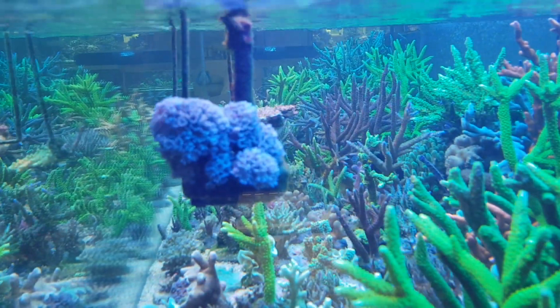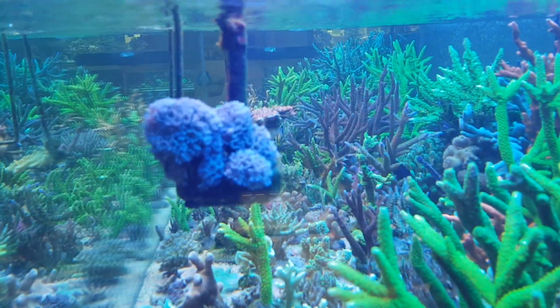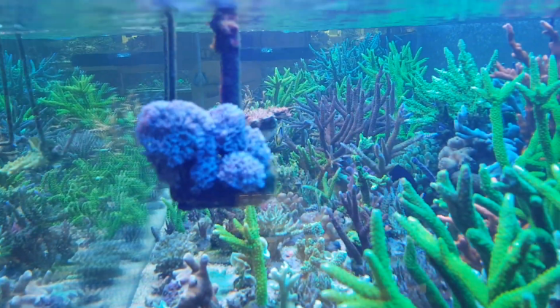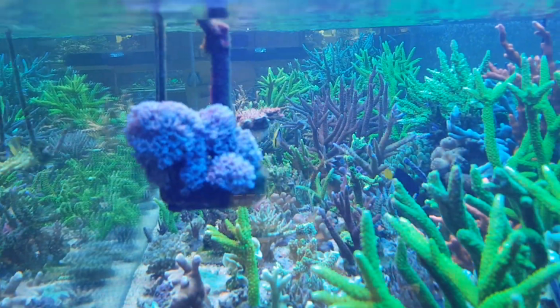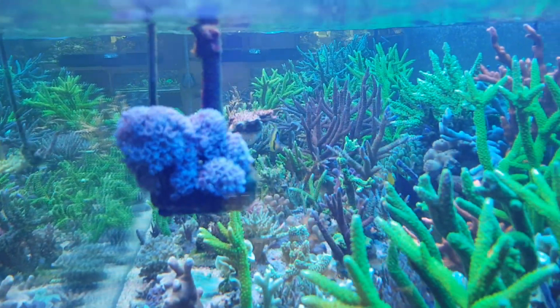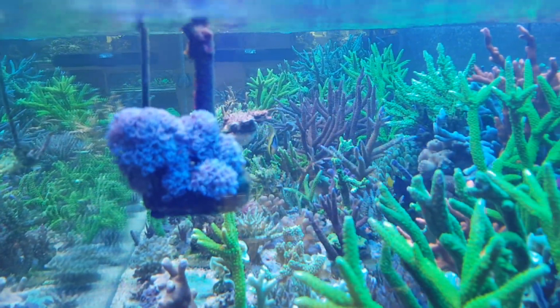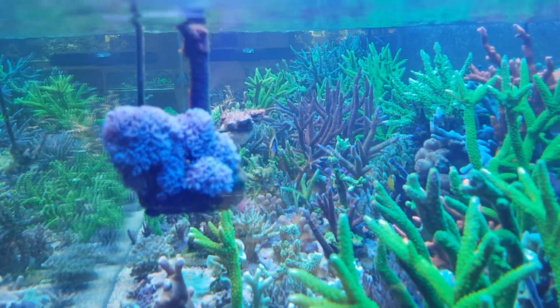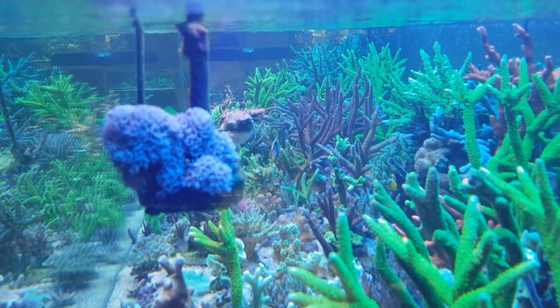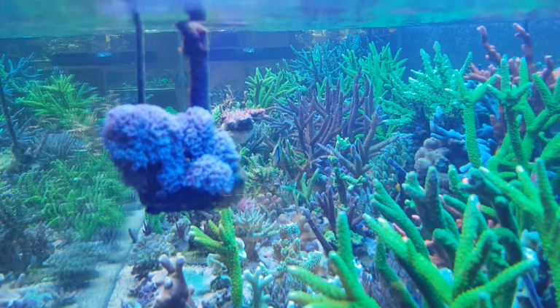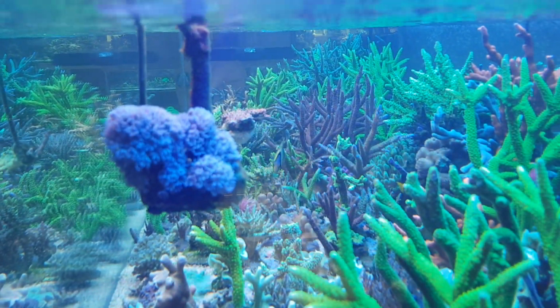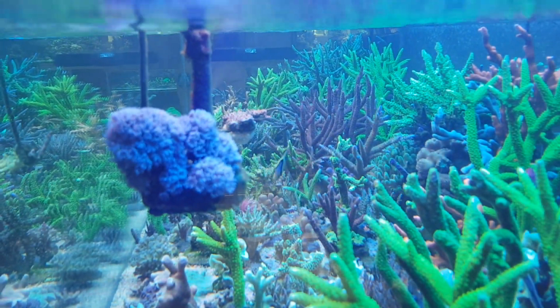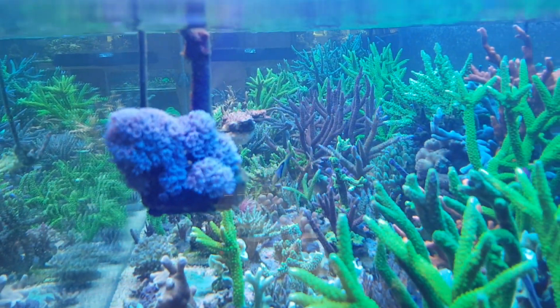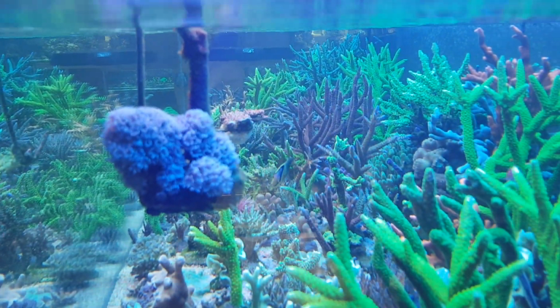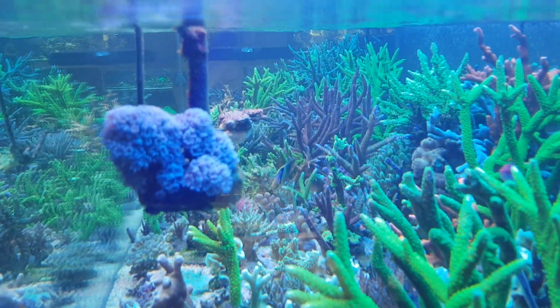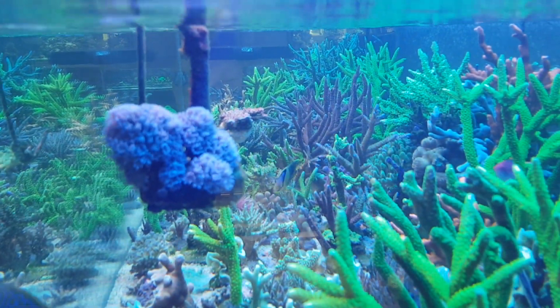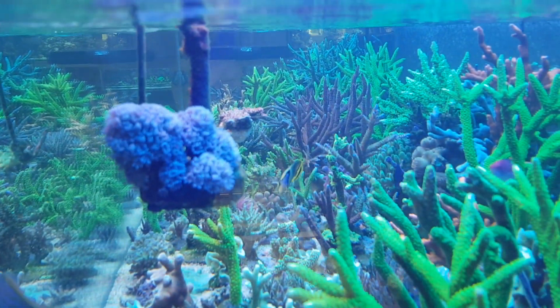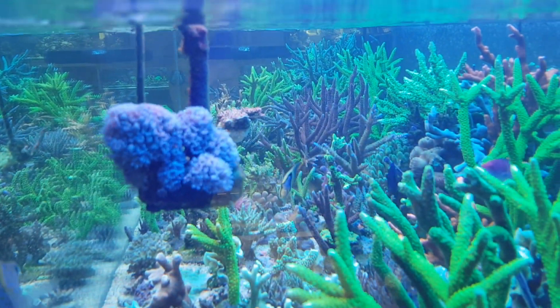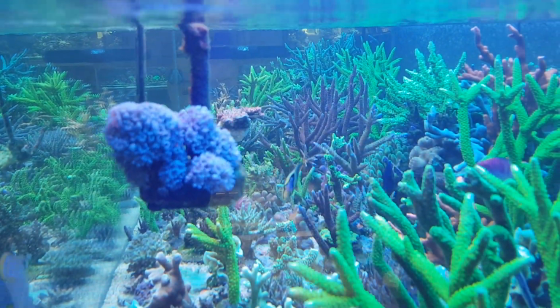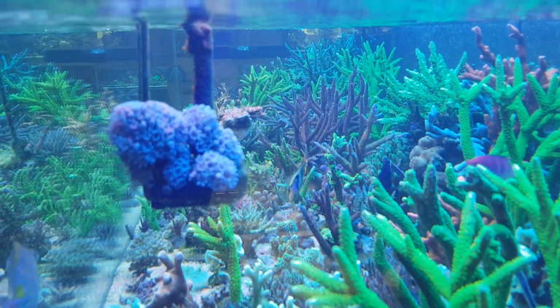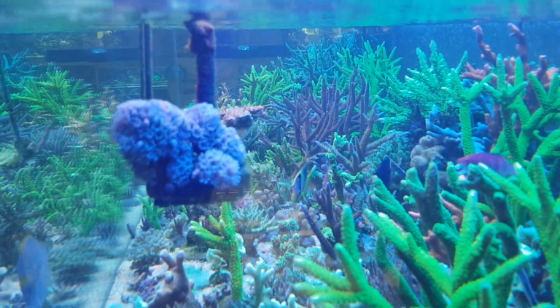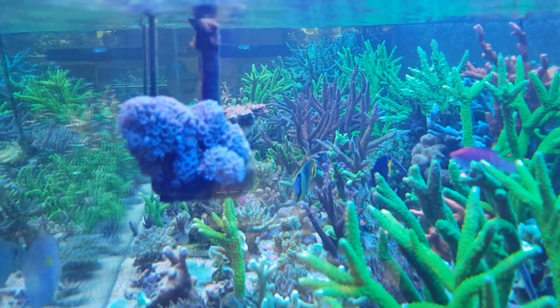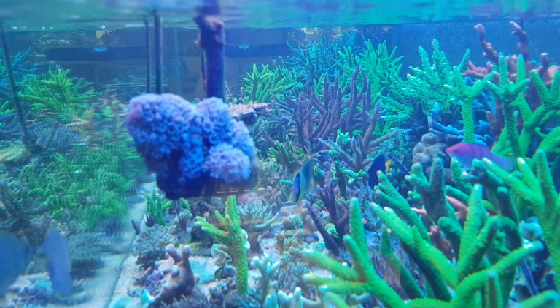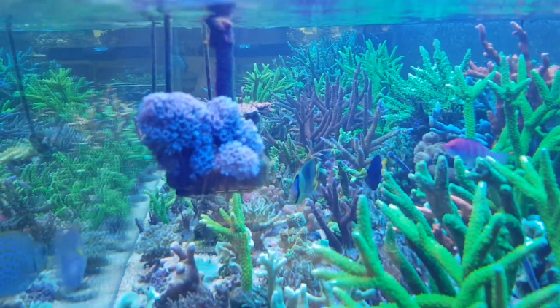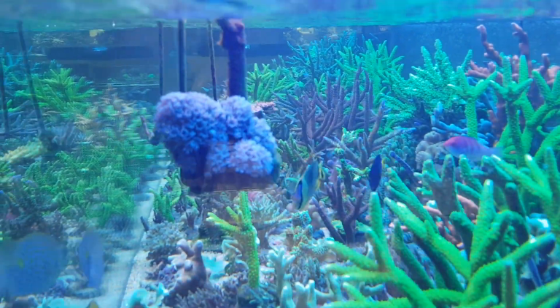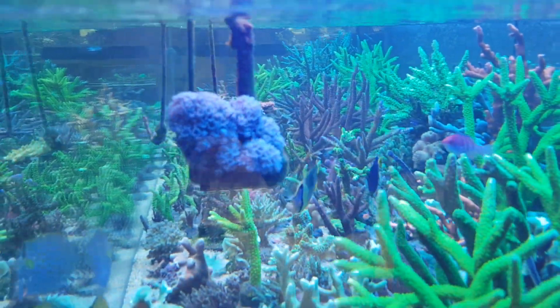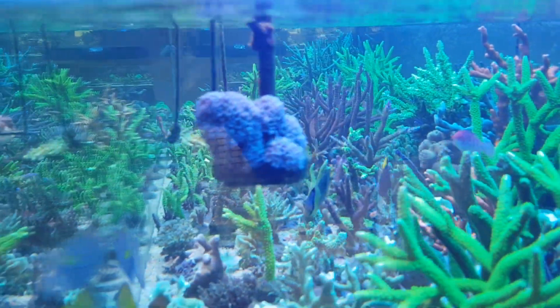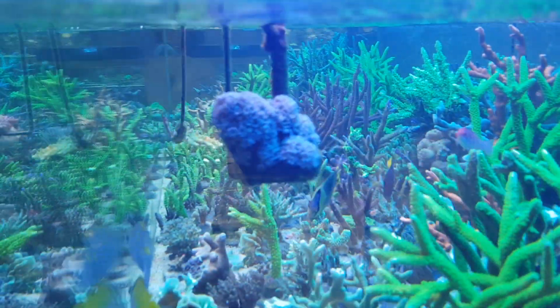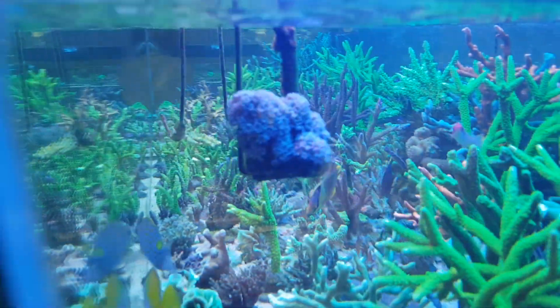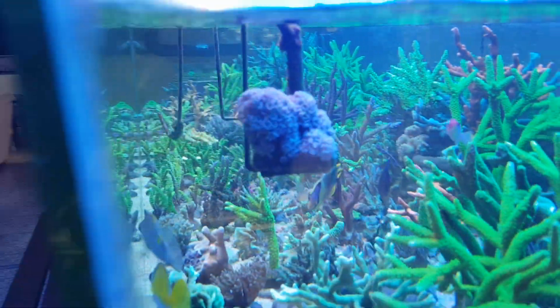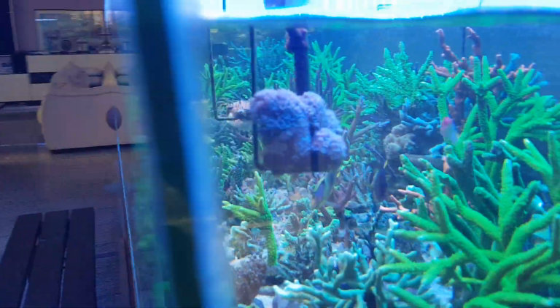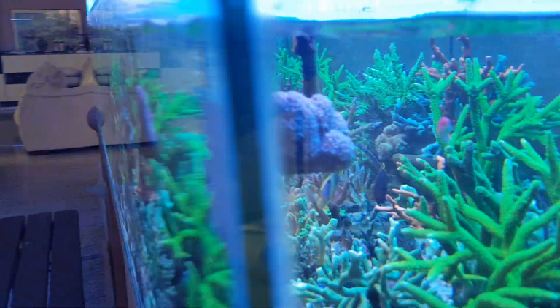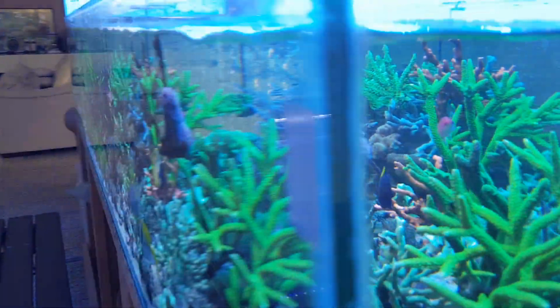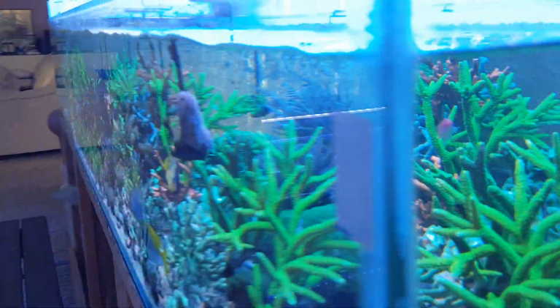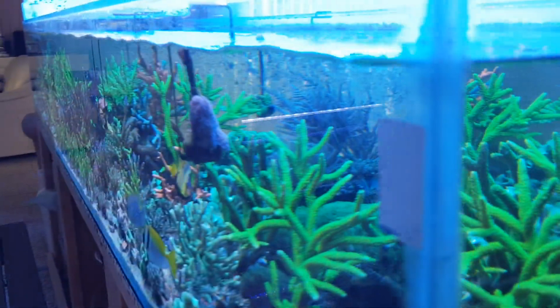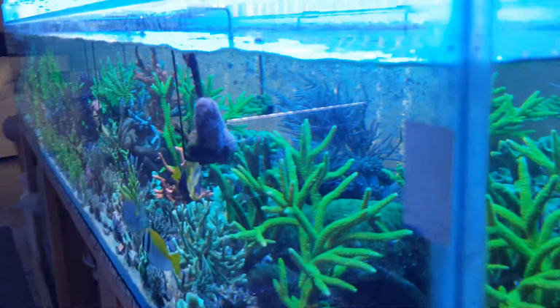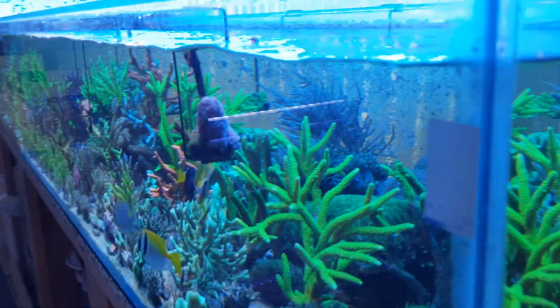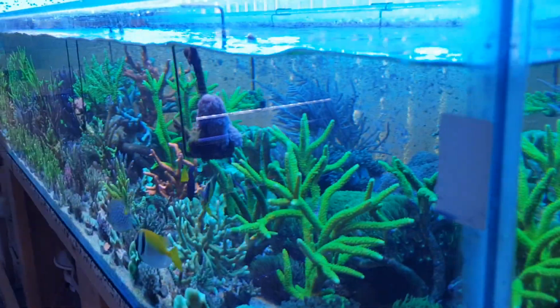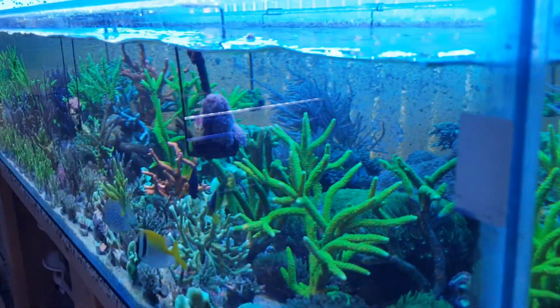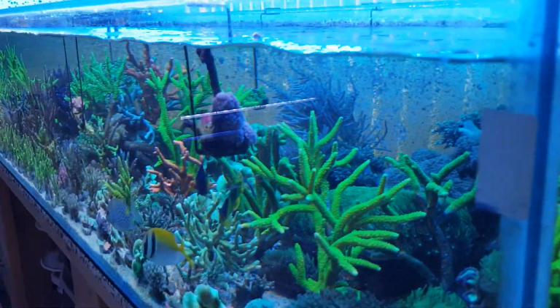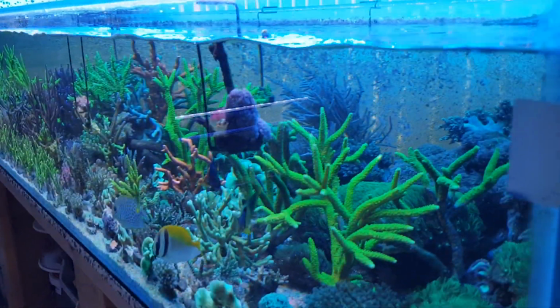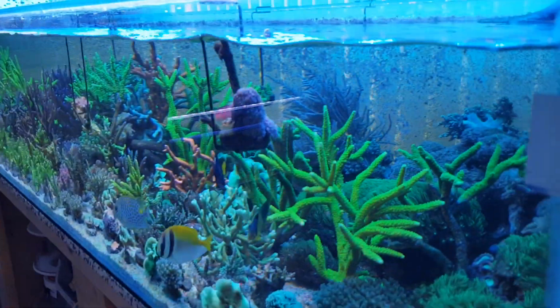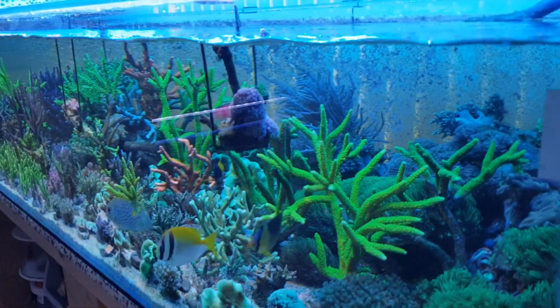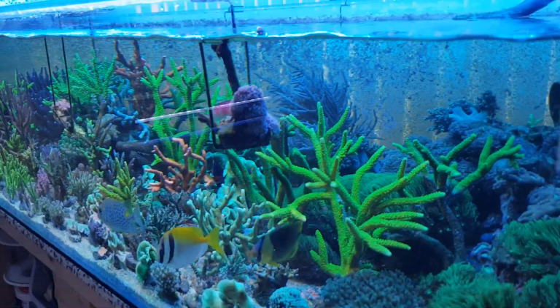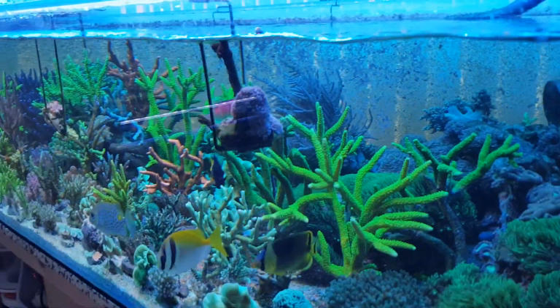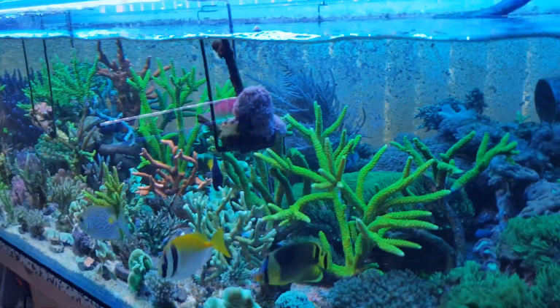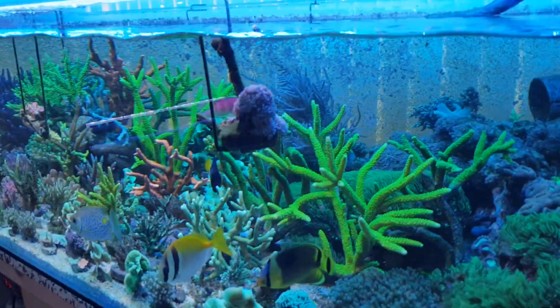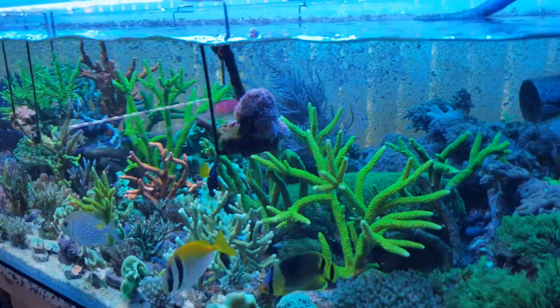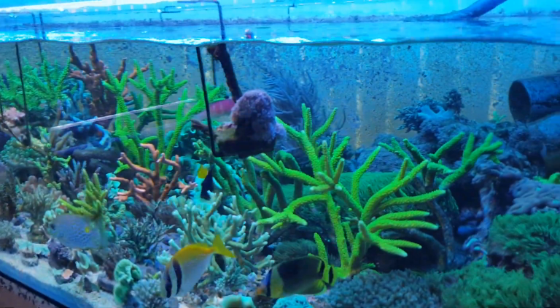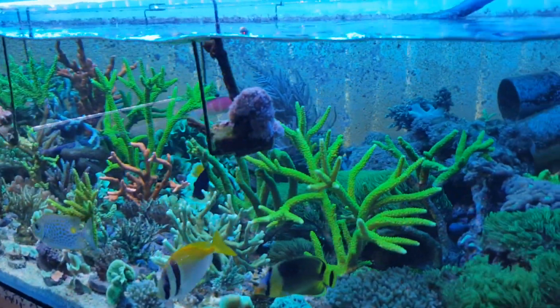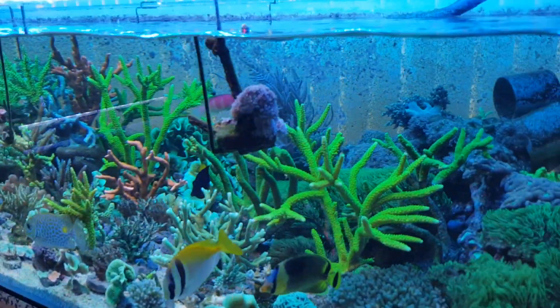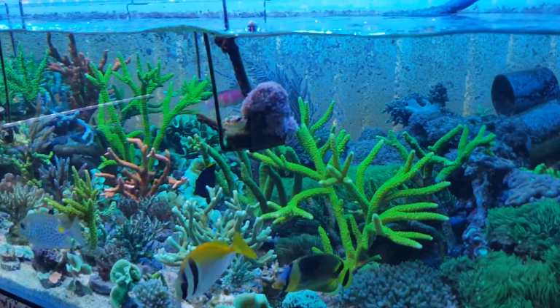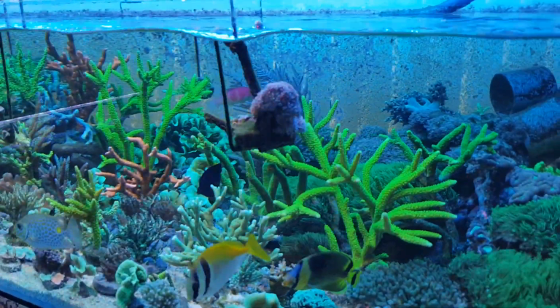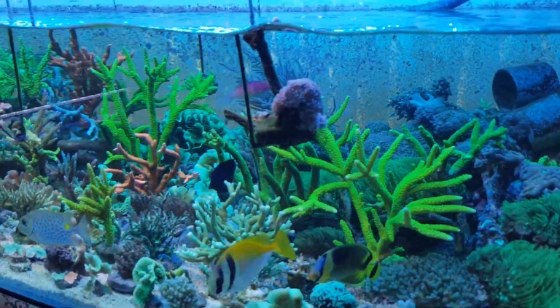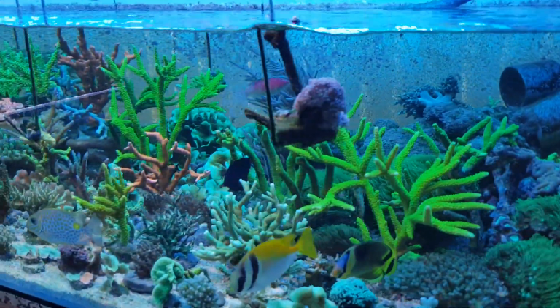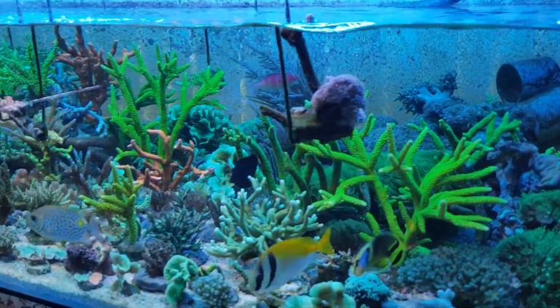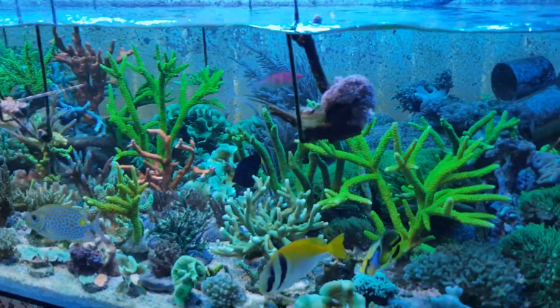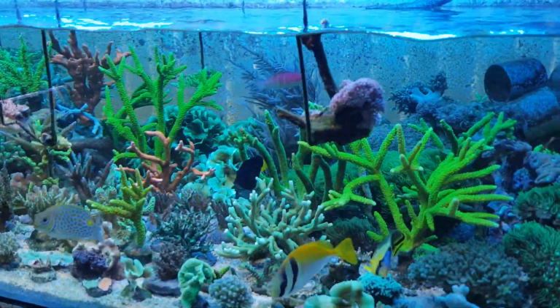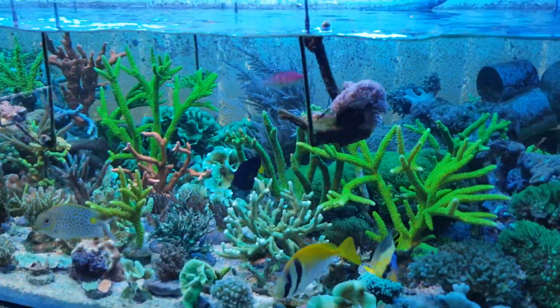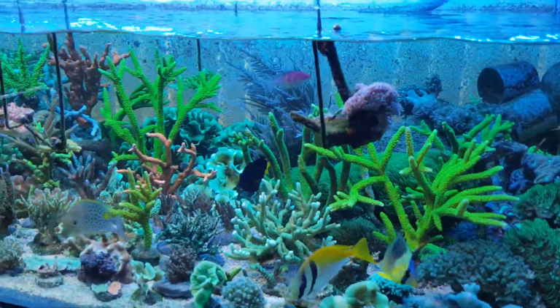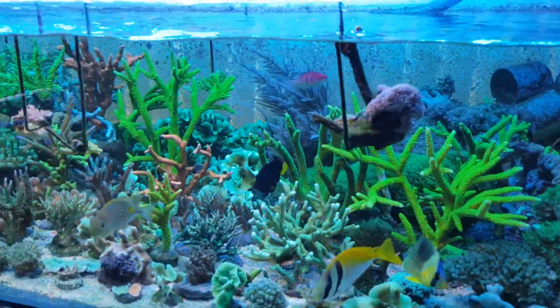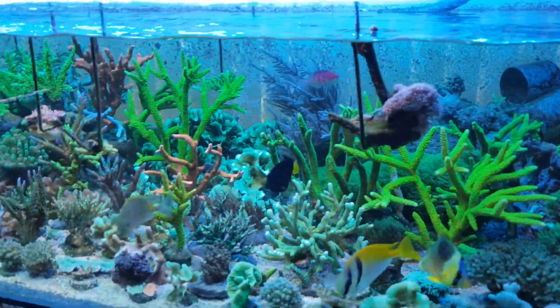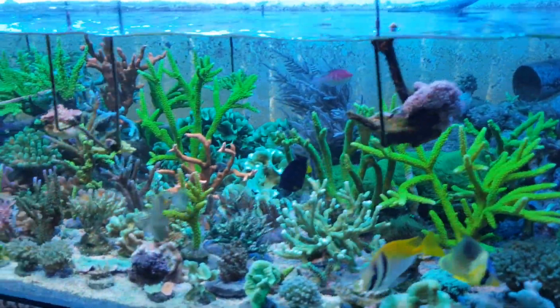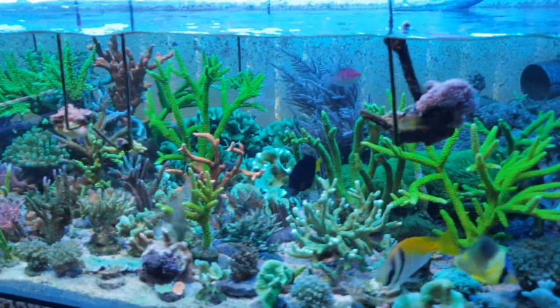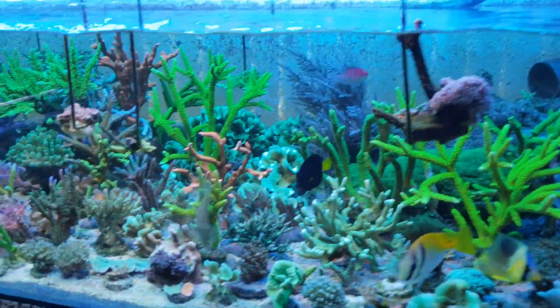The system is running on DSREZ, and you can see the tank is full of corals.